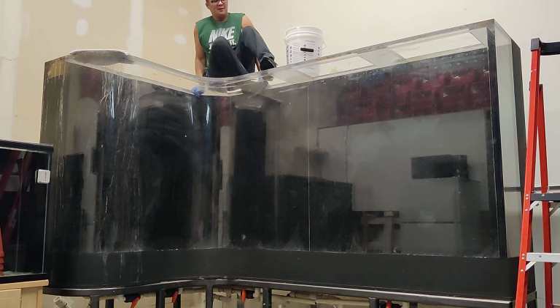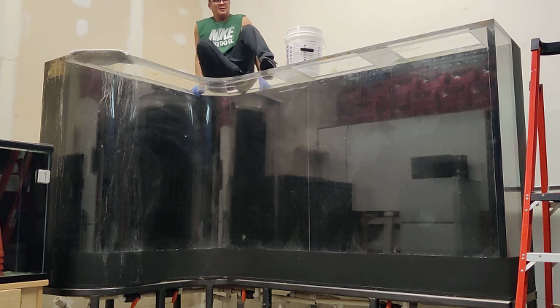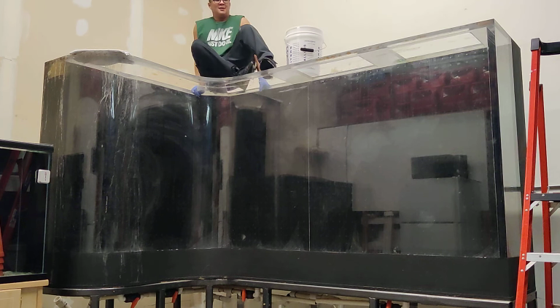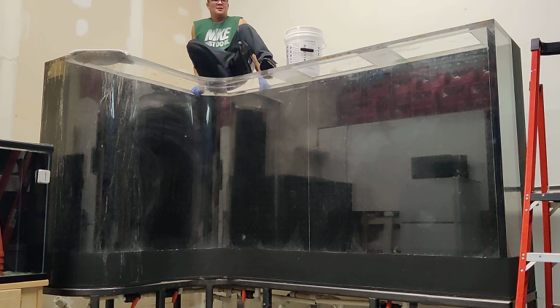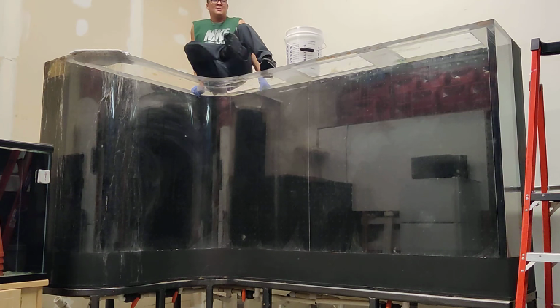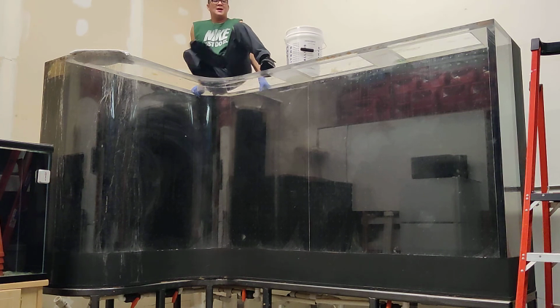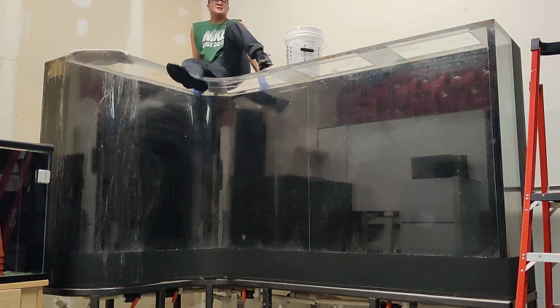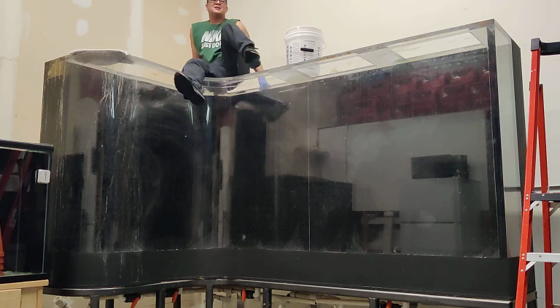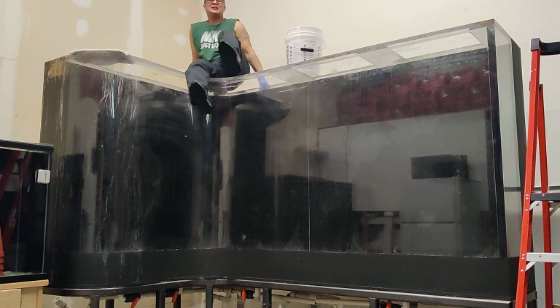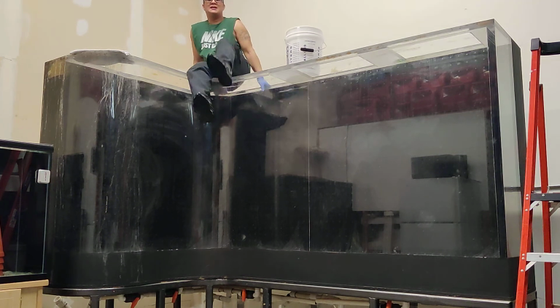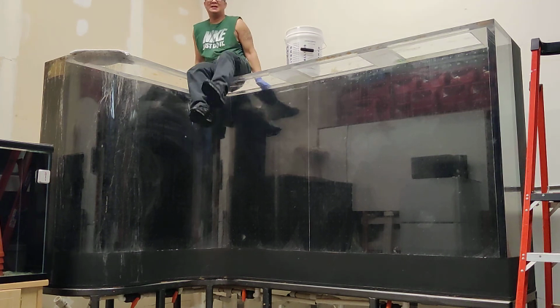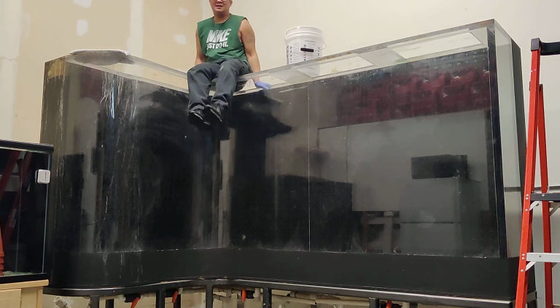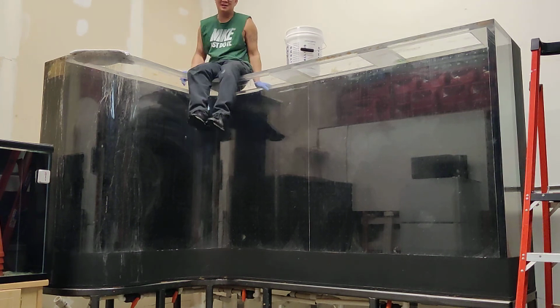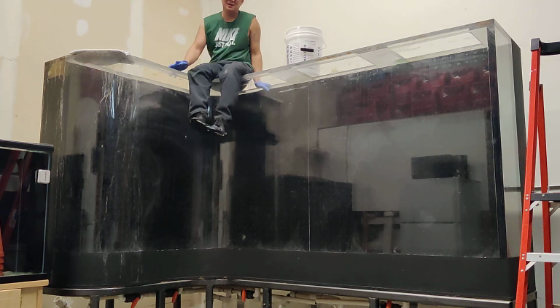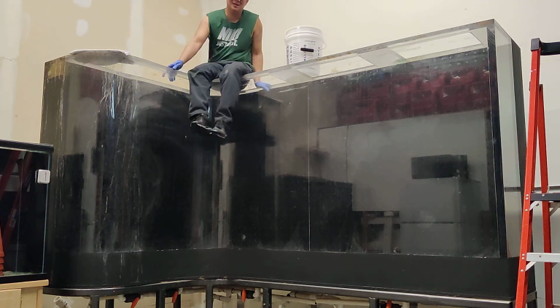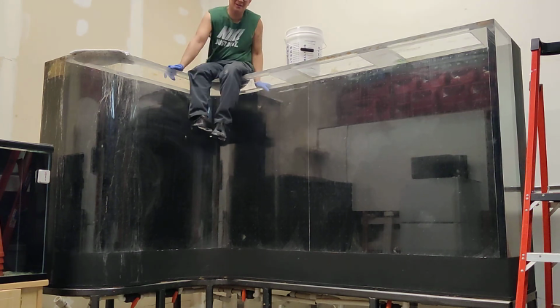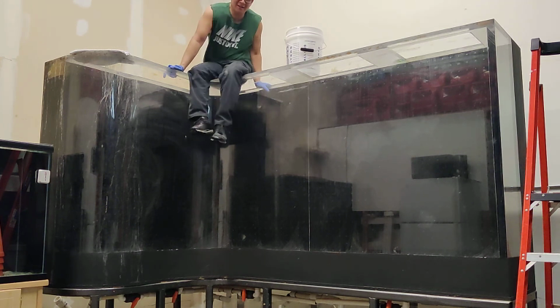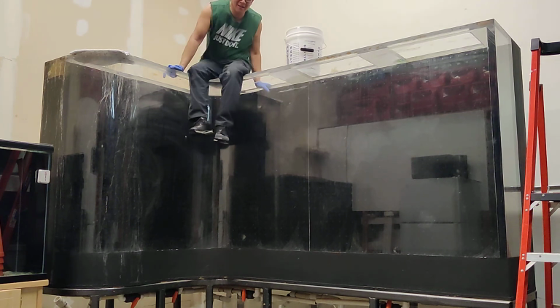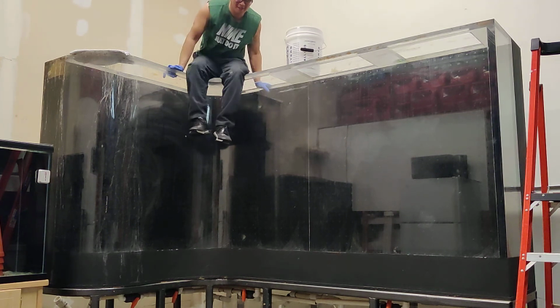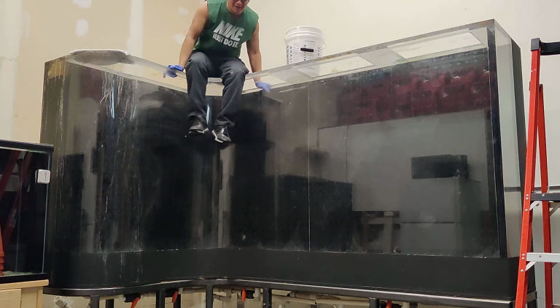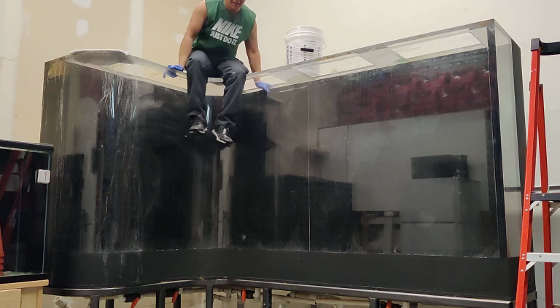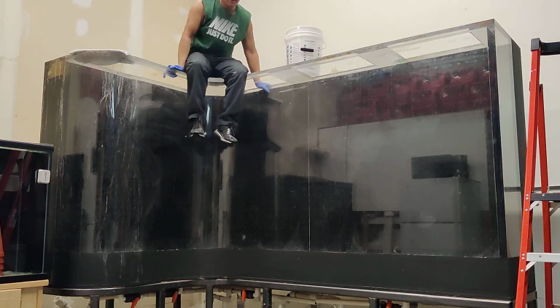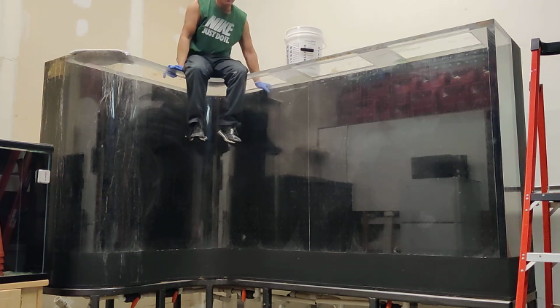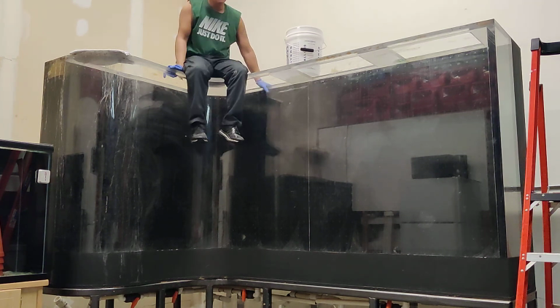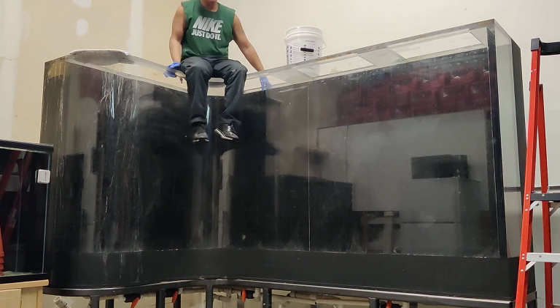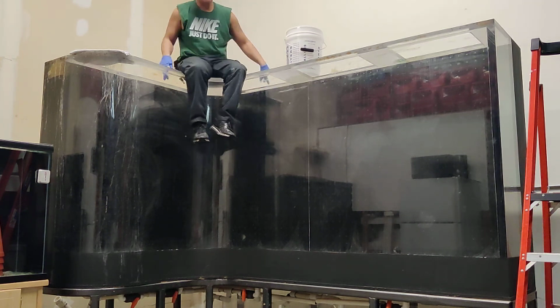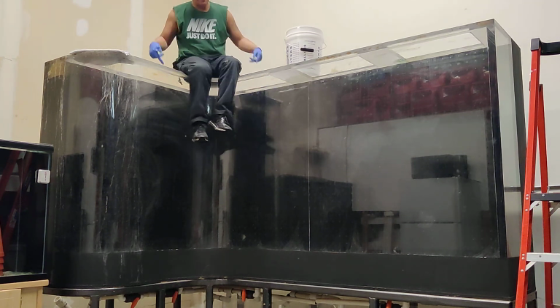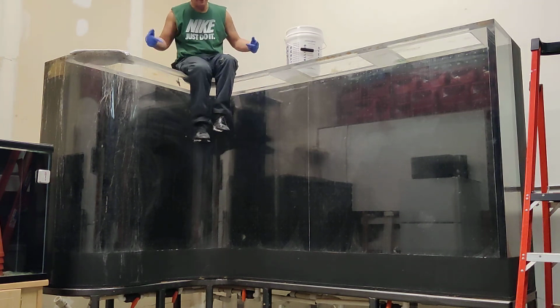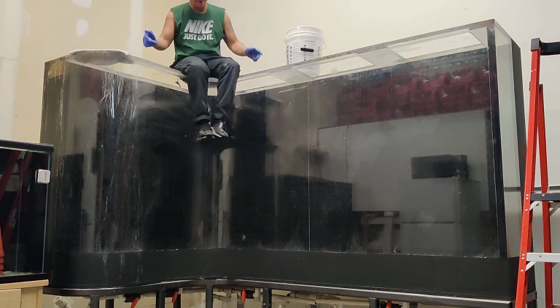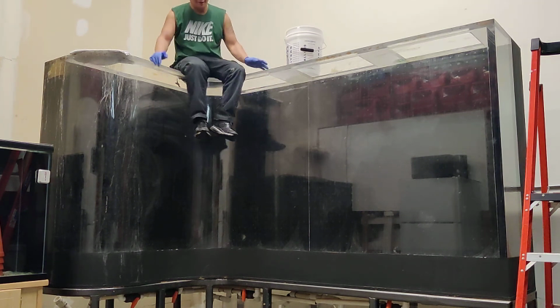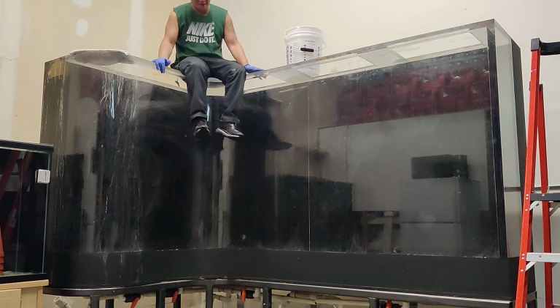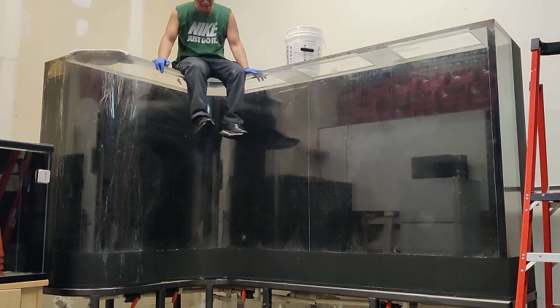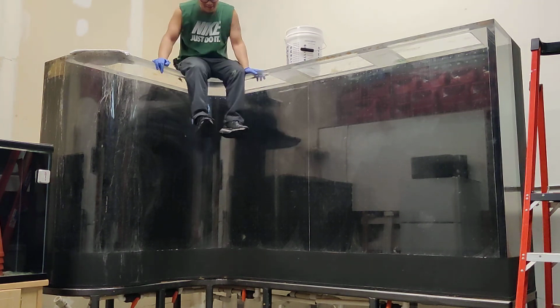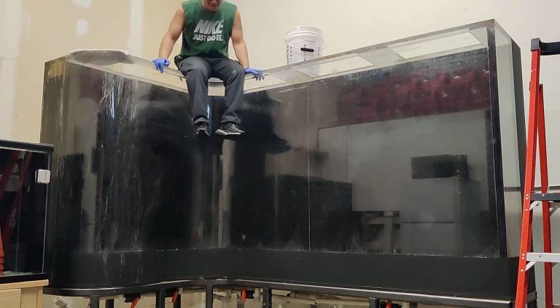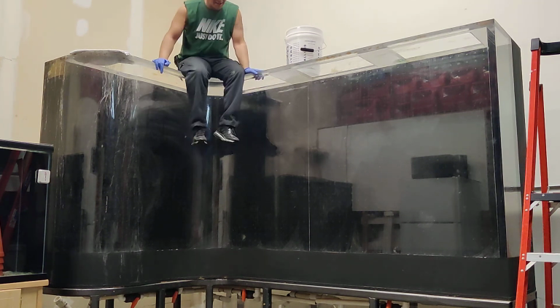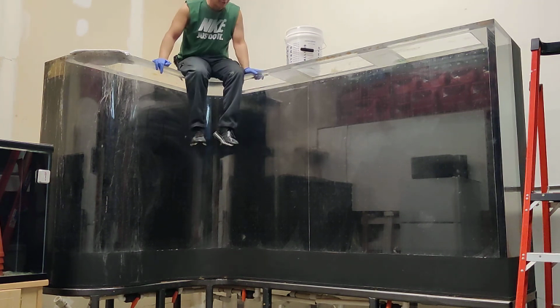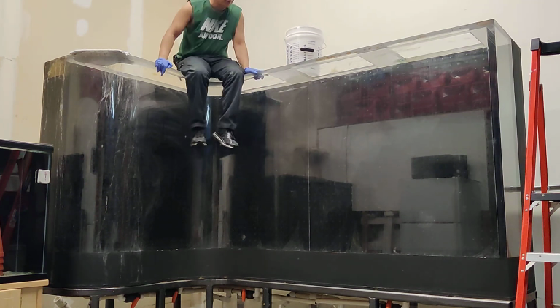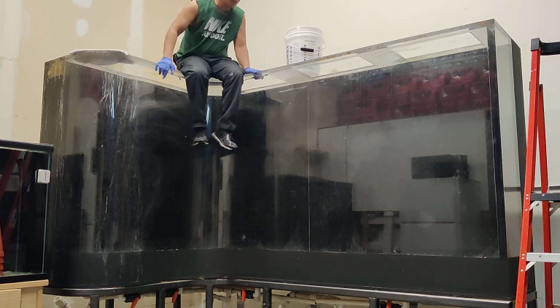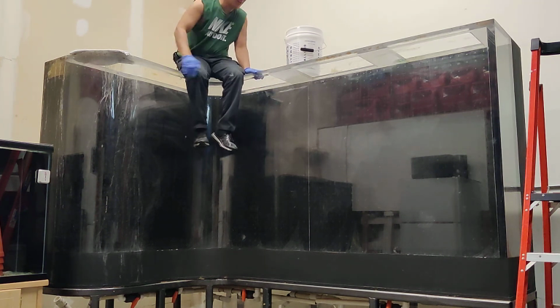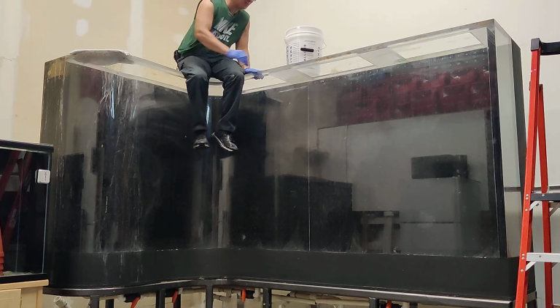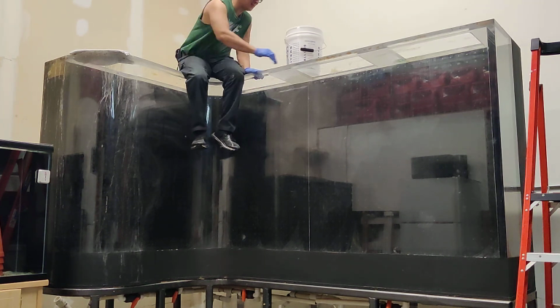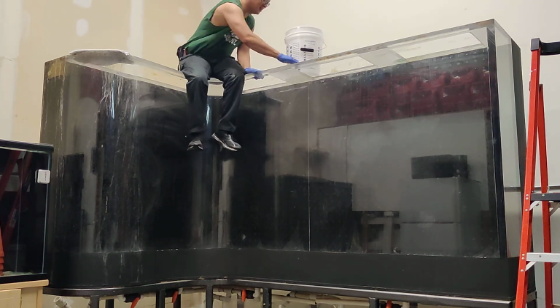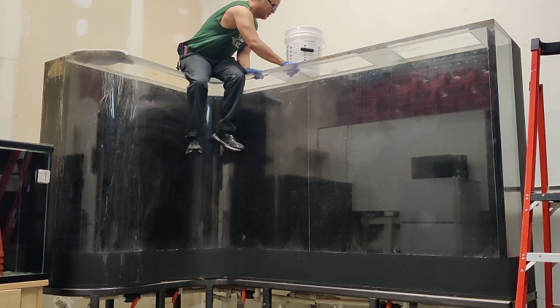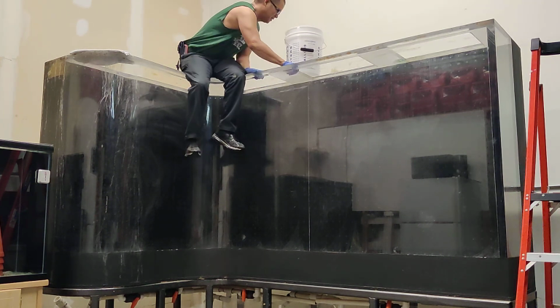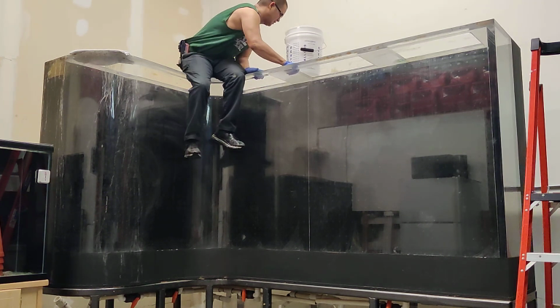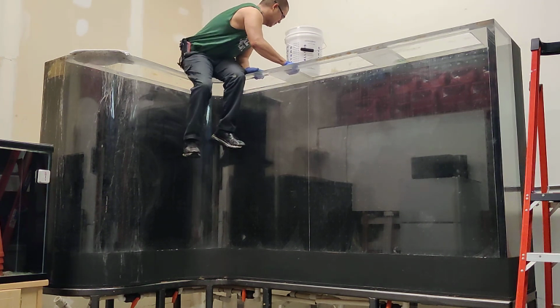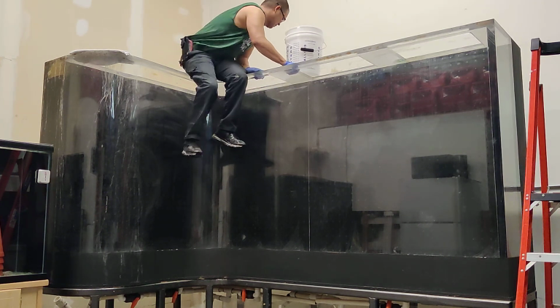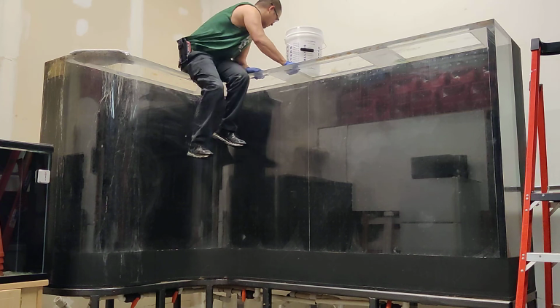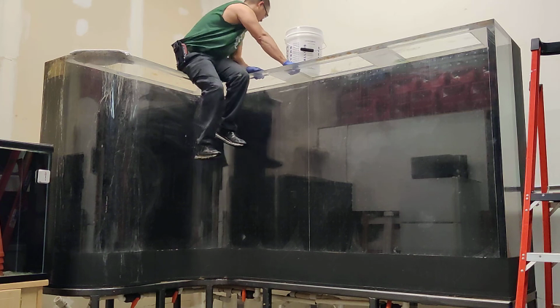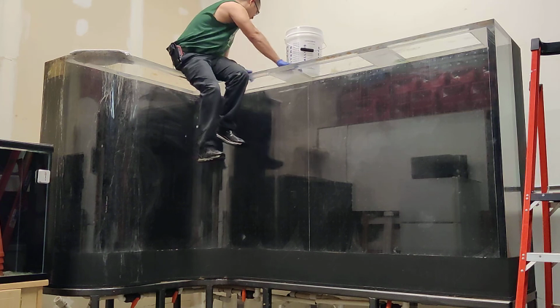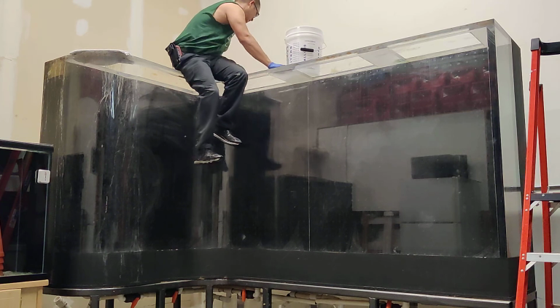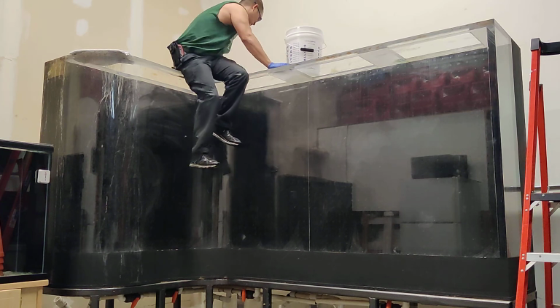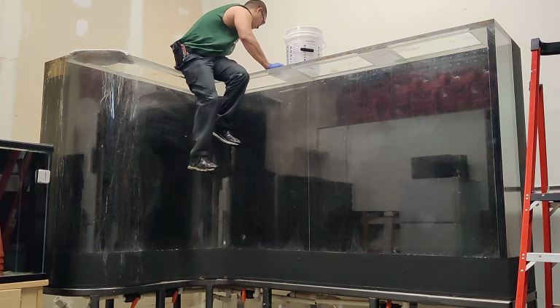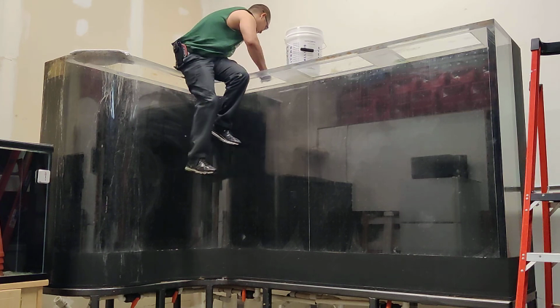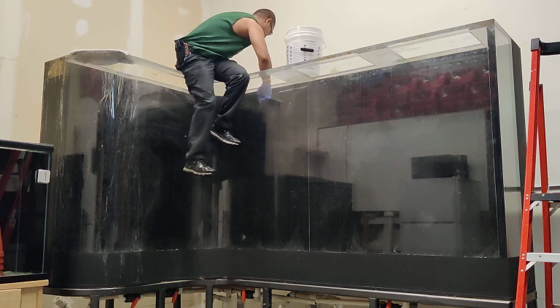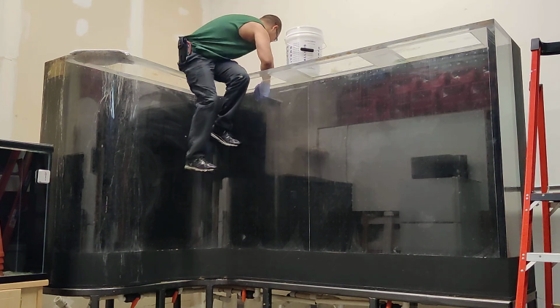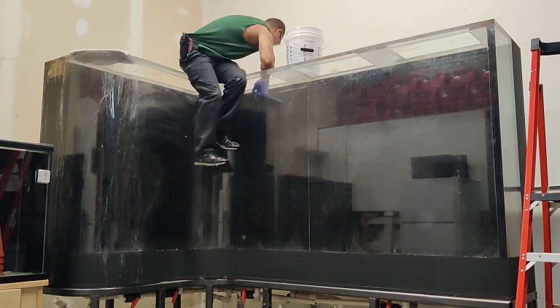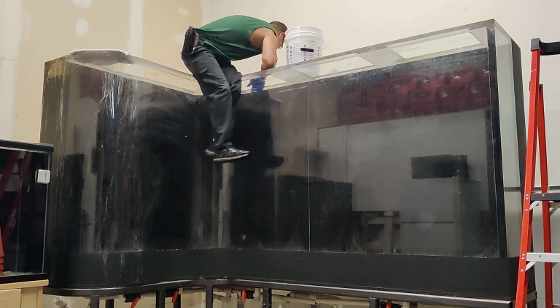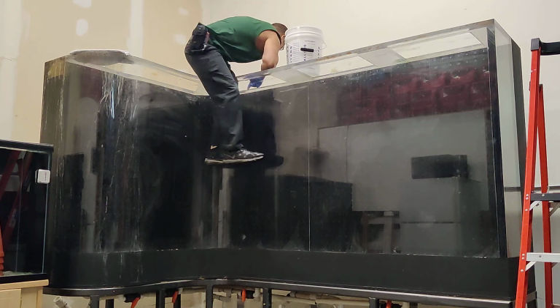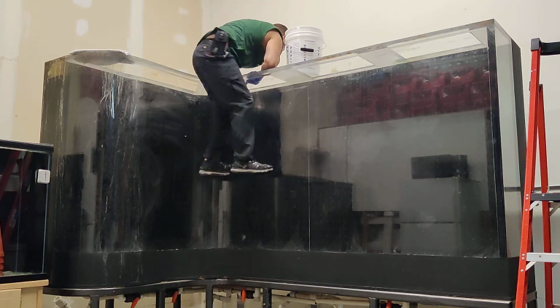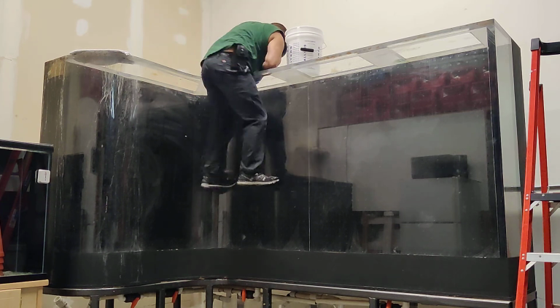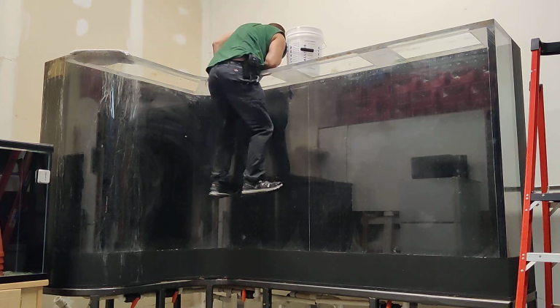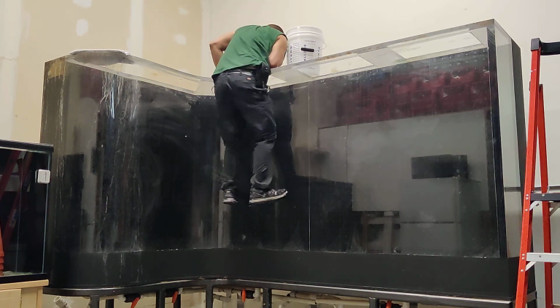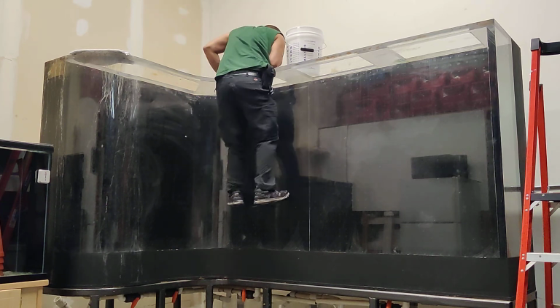Alright, that's cleaning the 700-gallon. This is how tall it is.